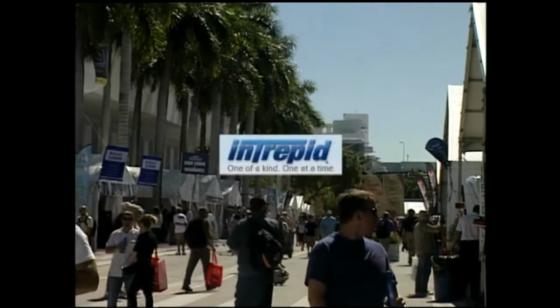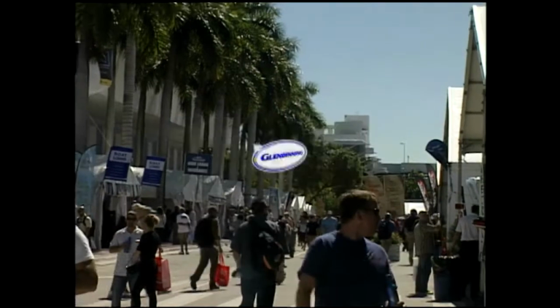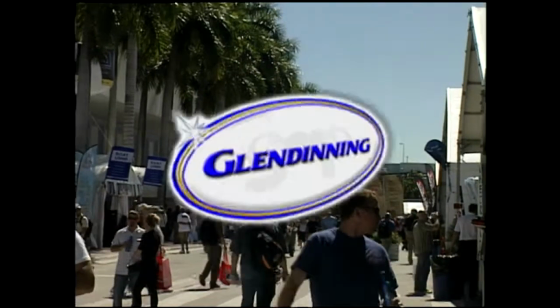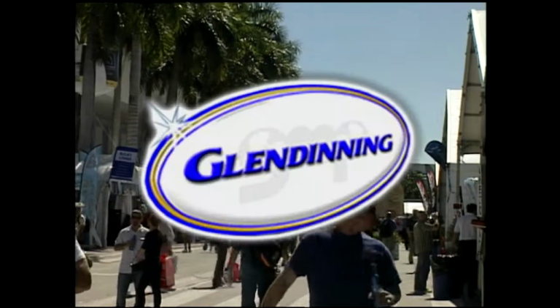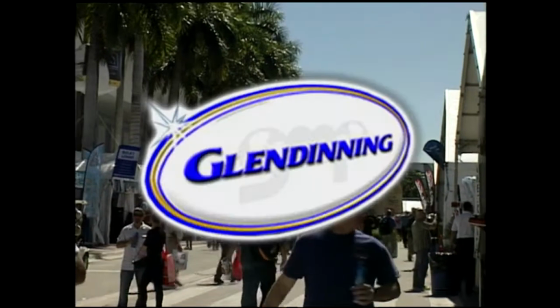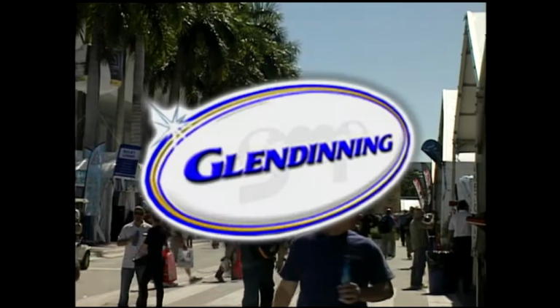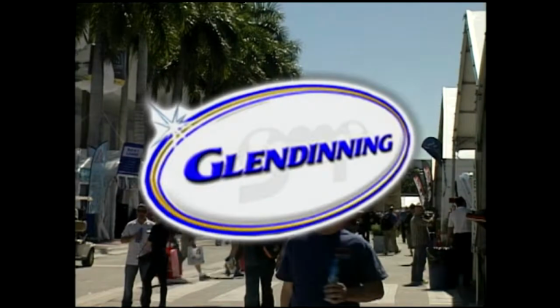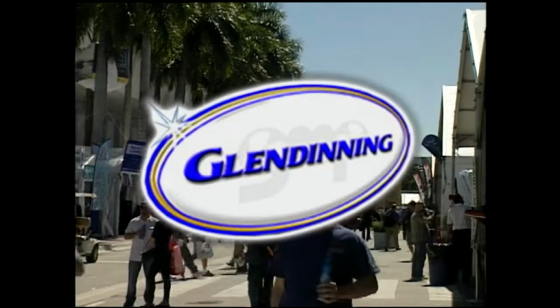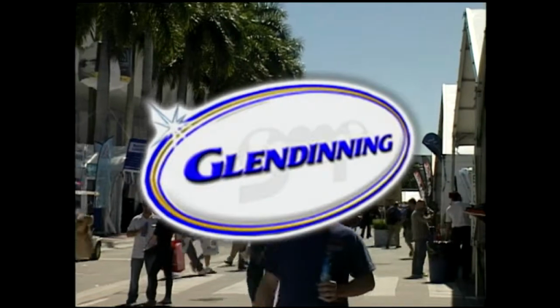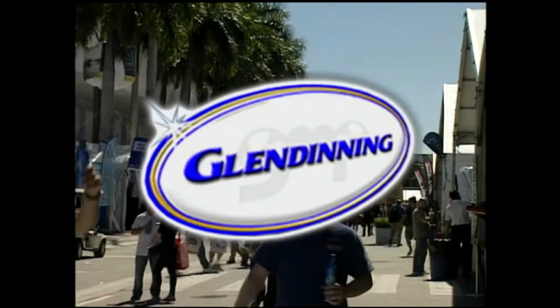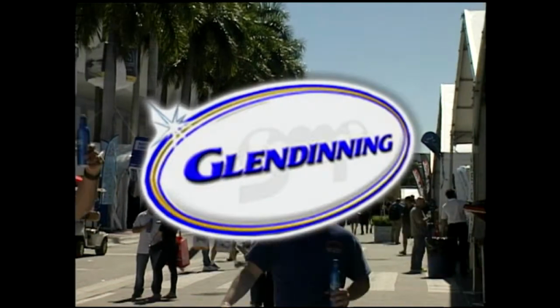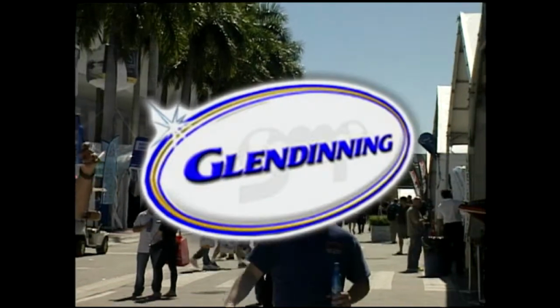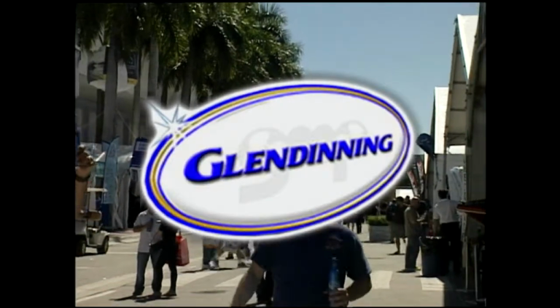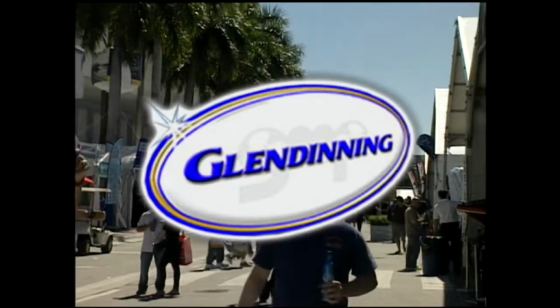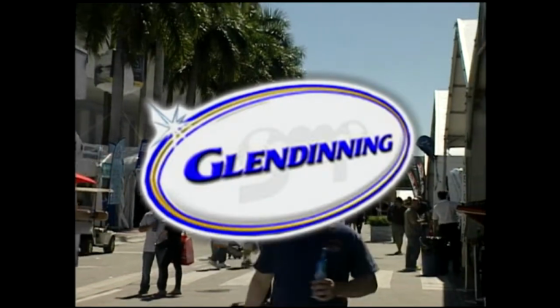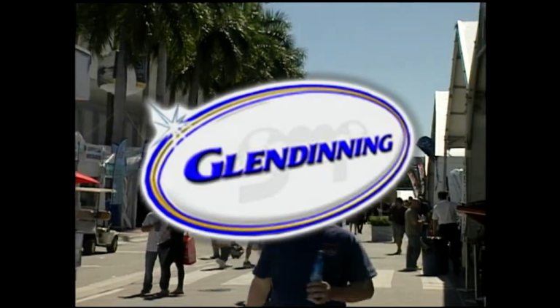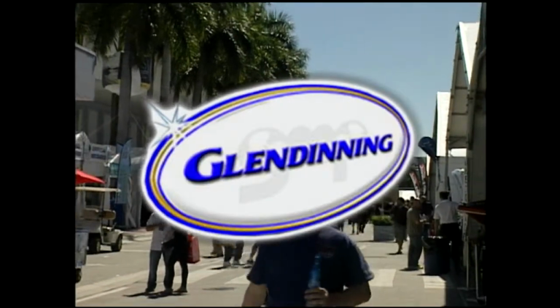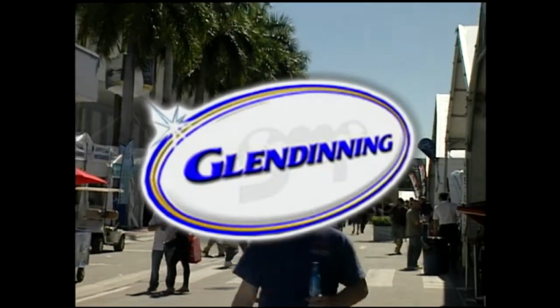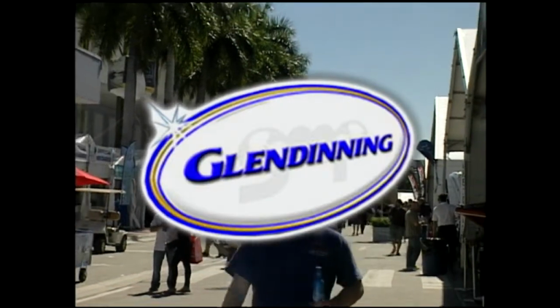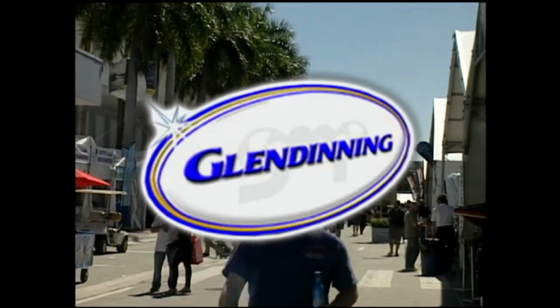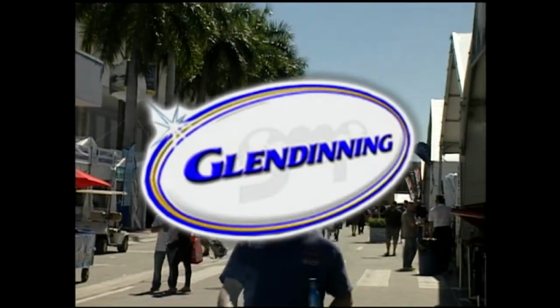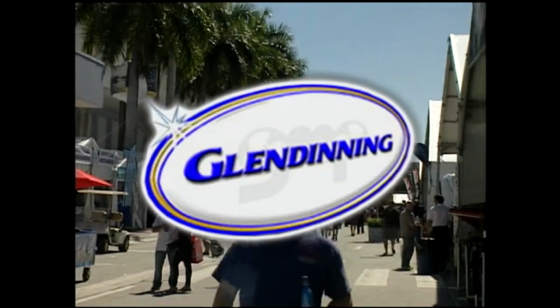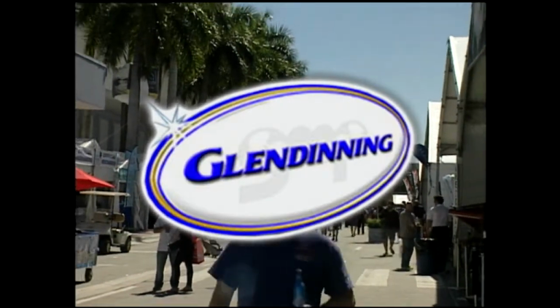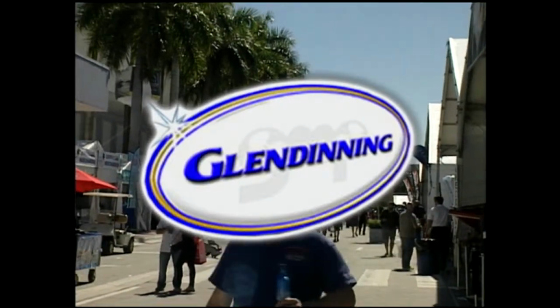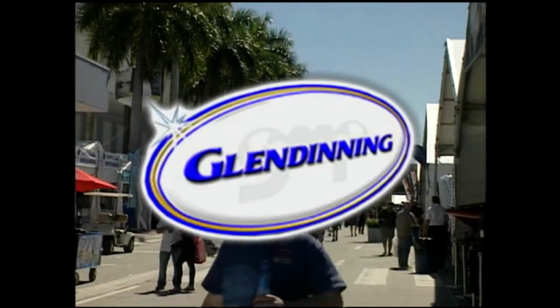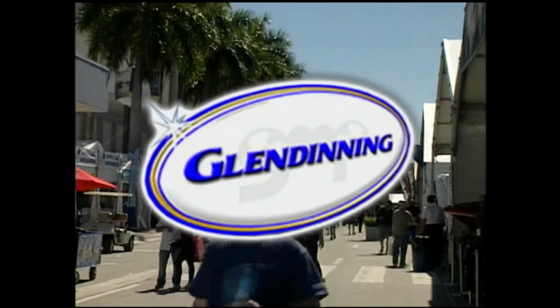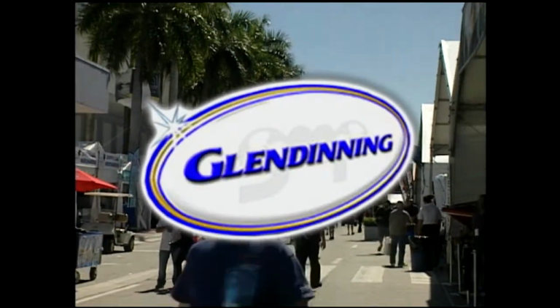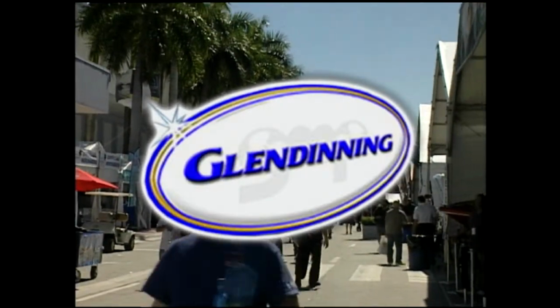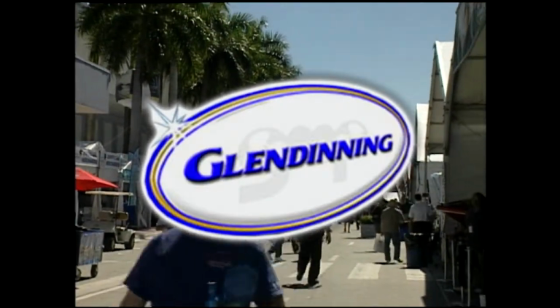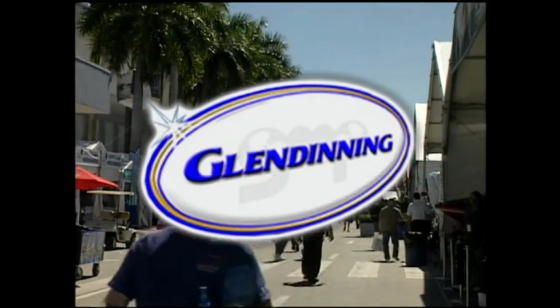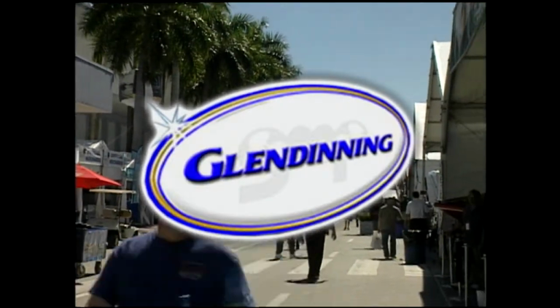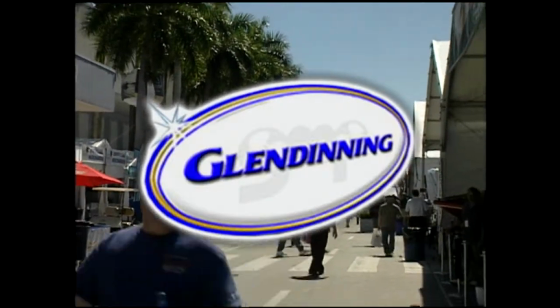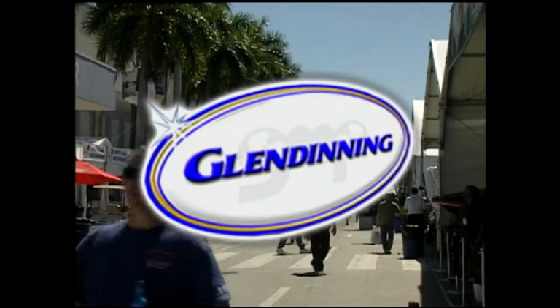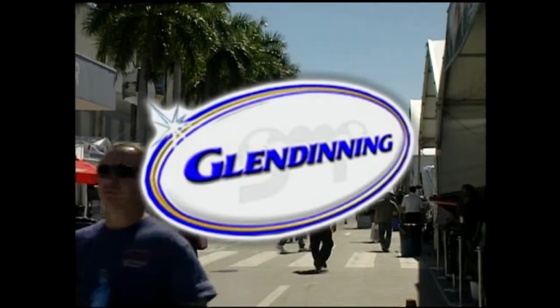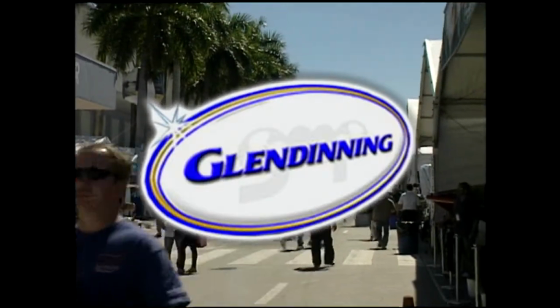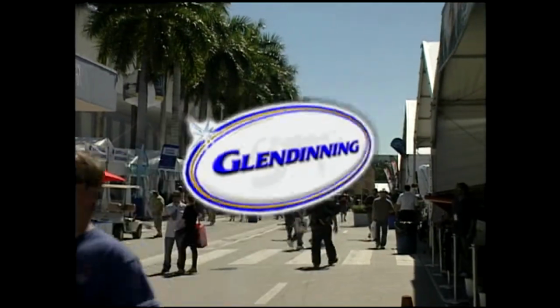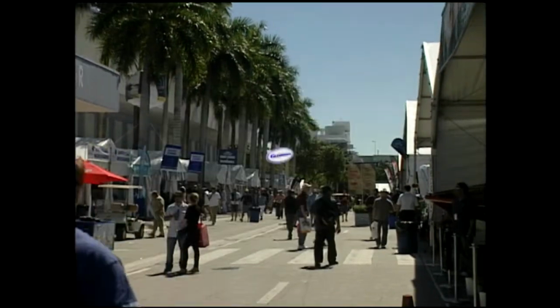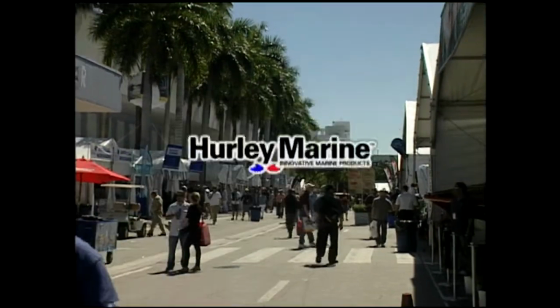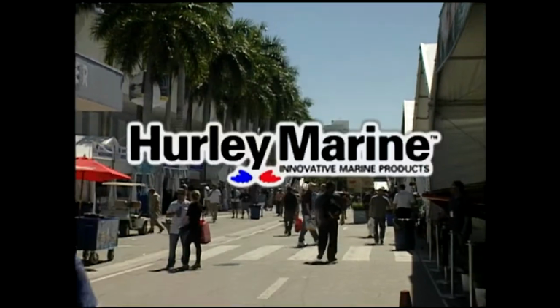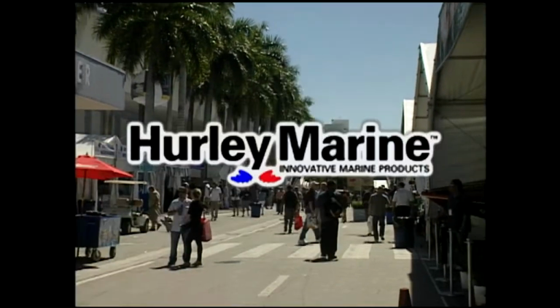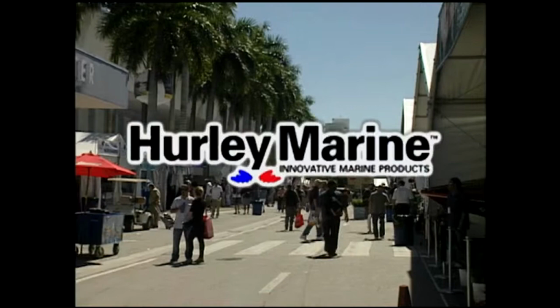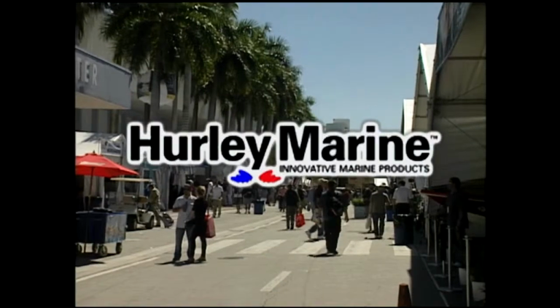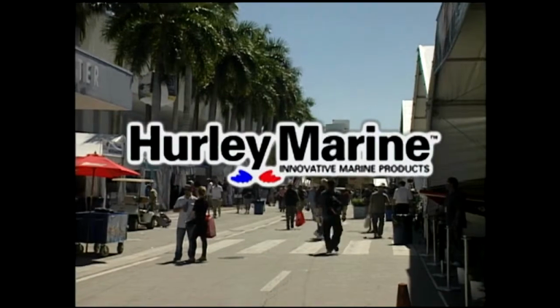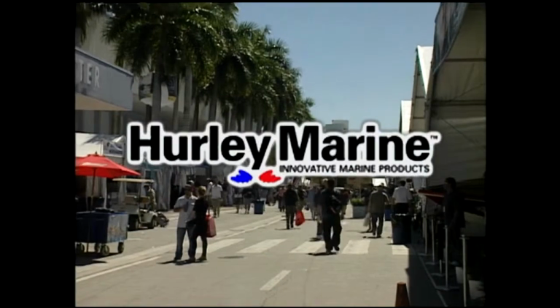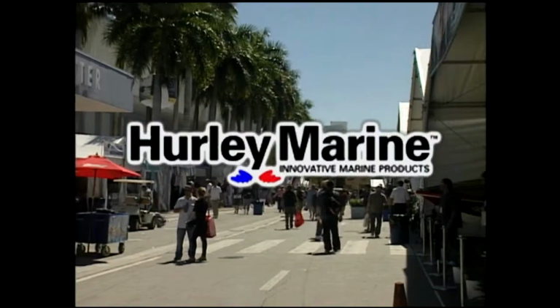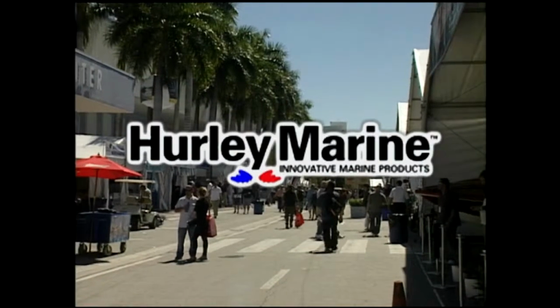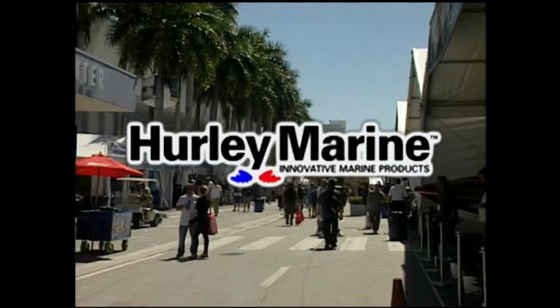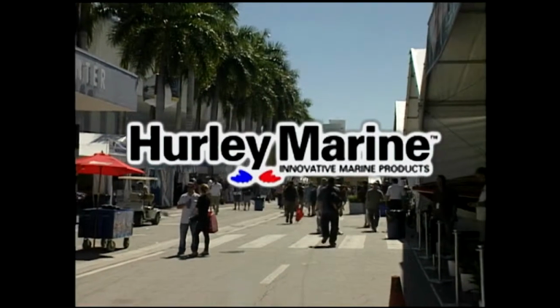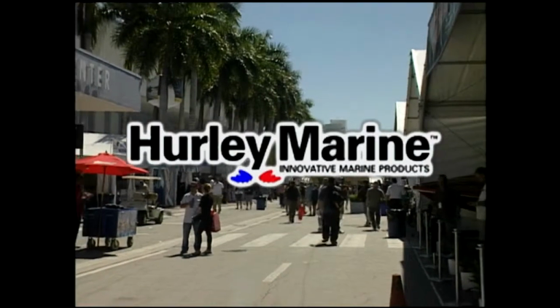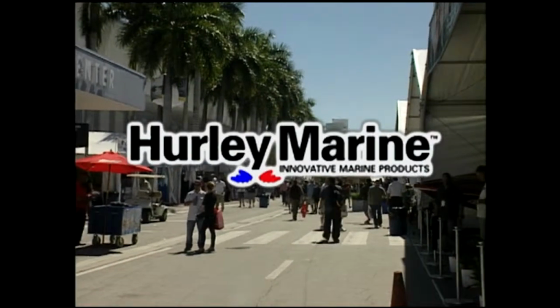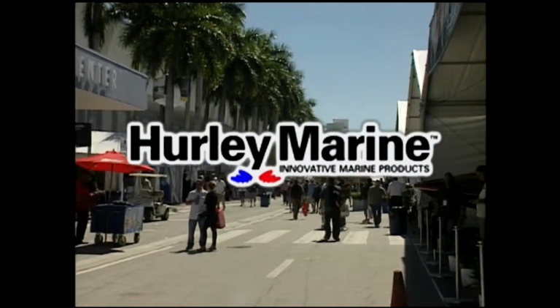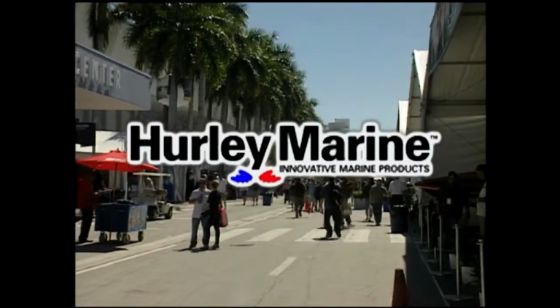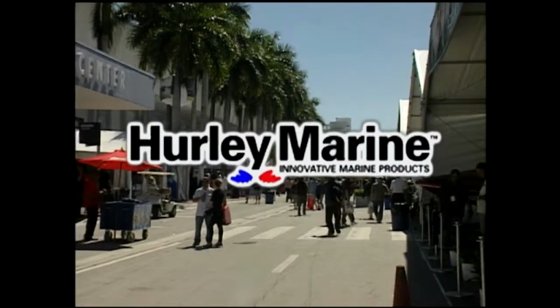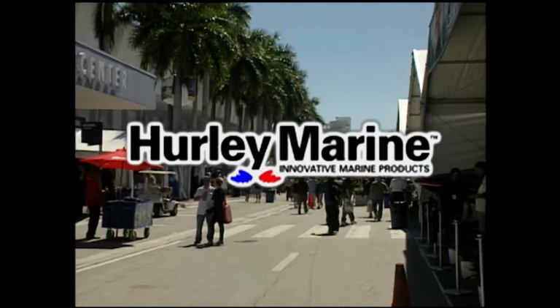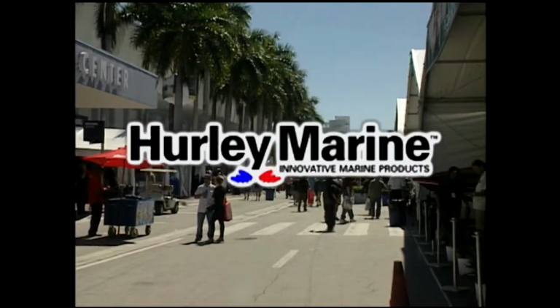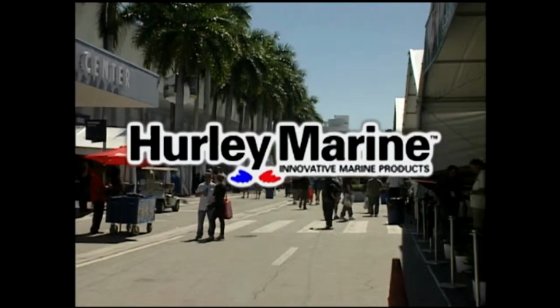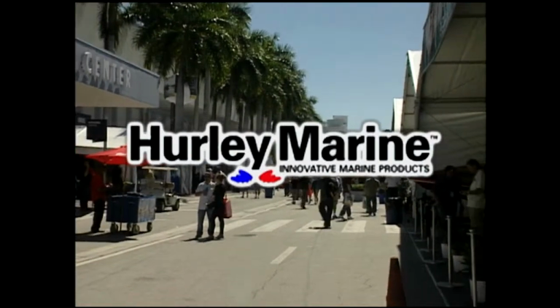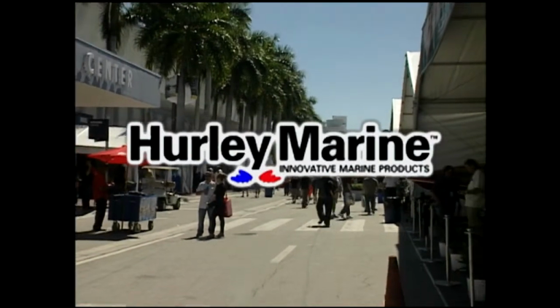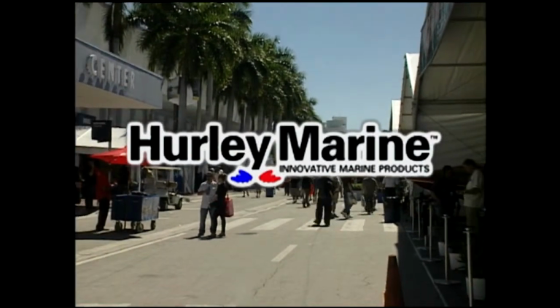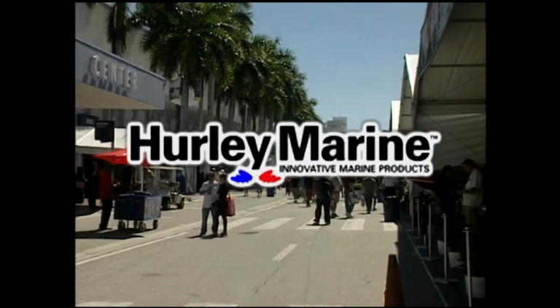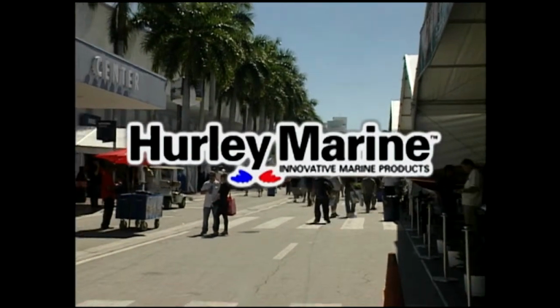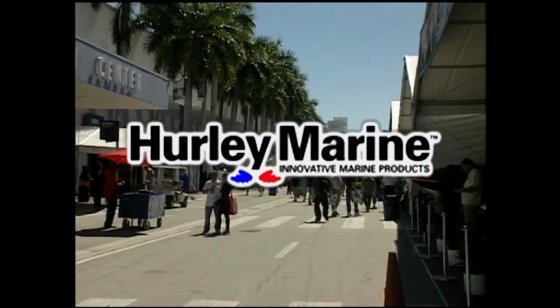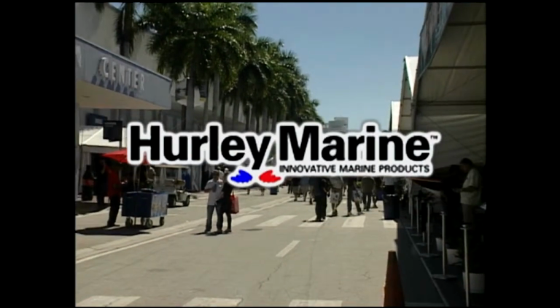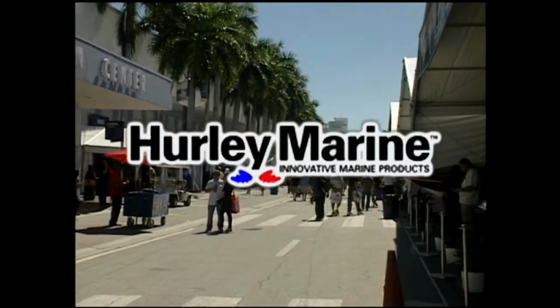And by Glendinning Marine Products — relax, we're on board. And by Hurley Marine — dive into some great savings.